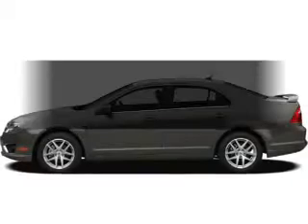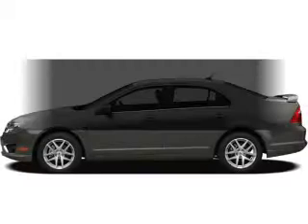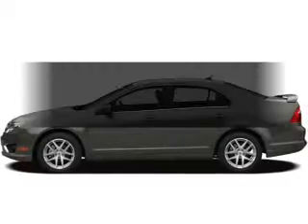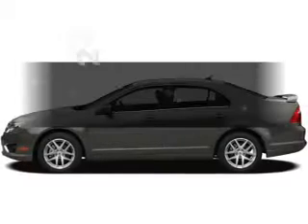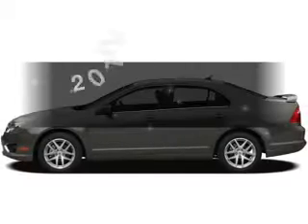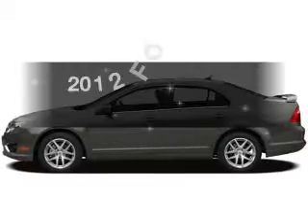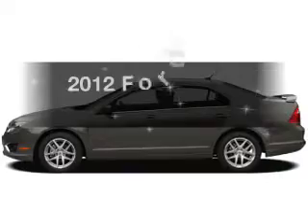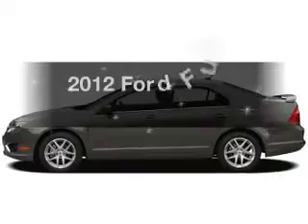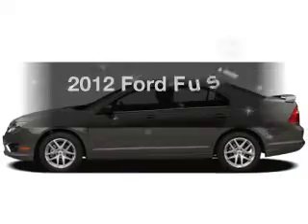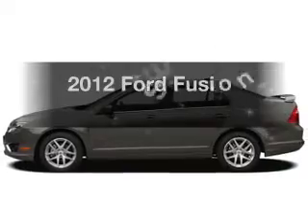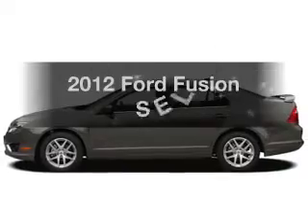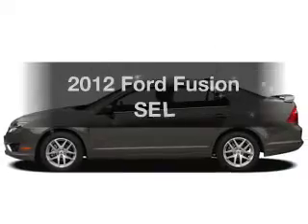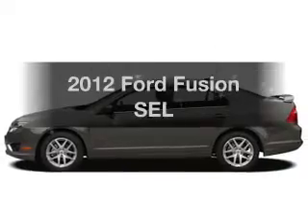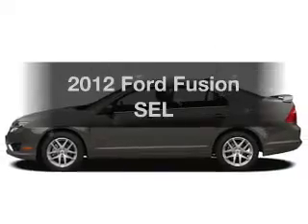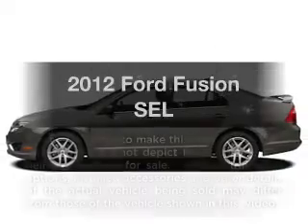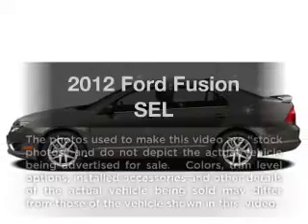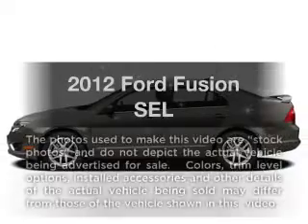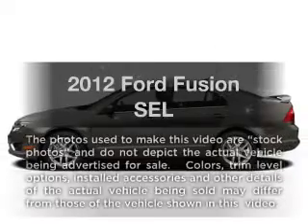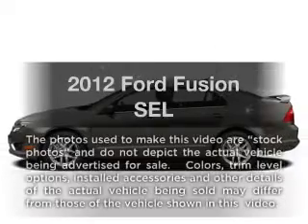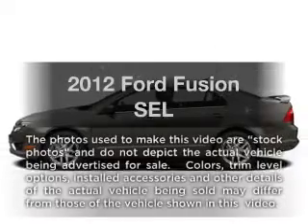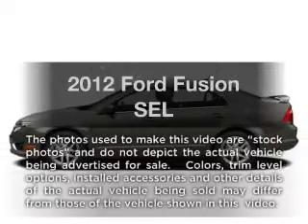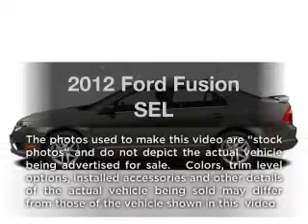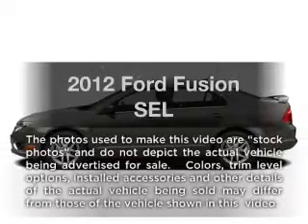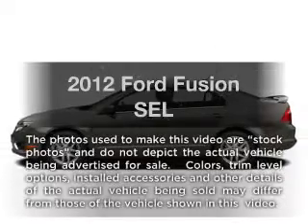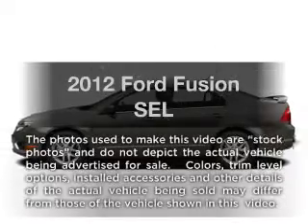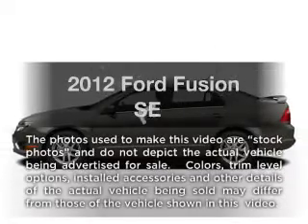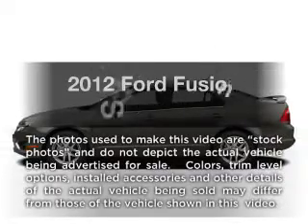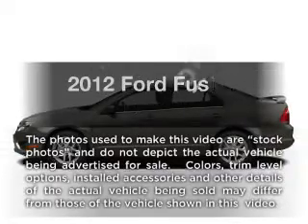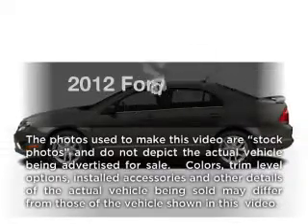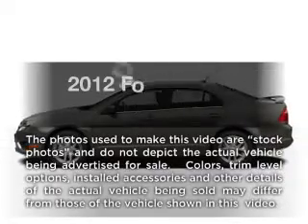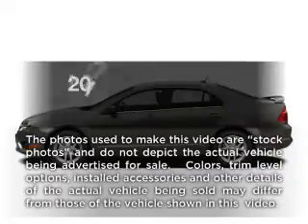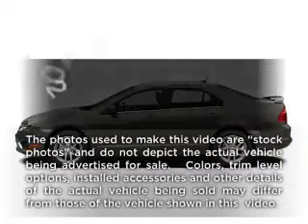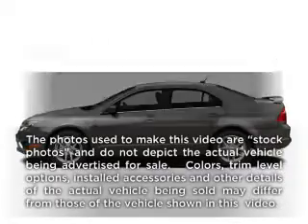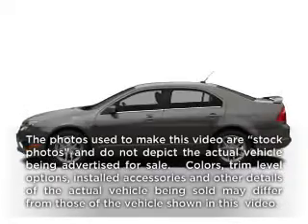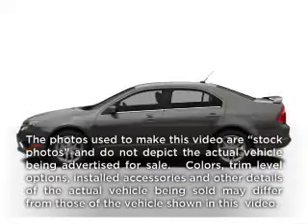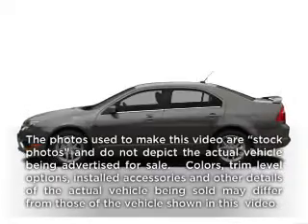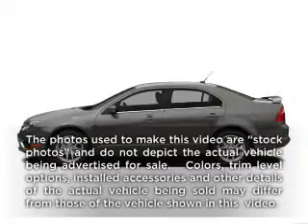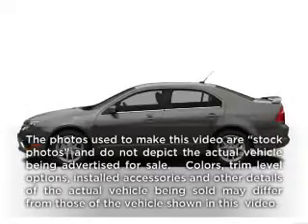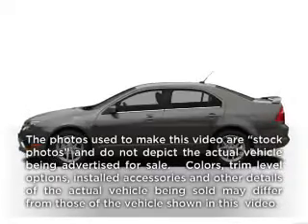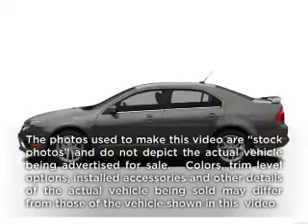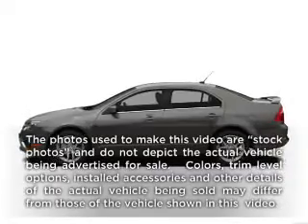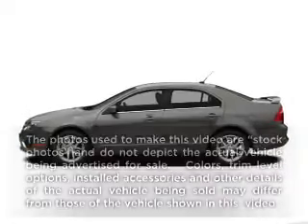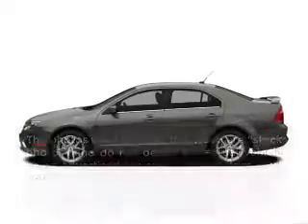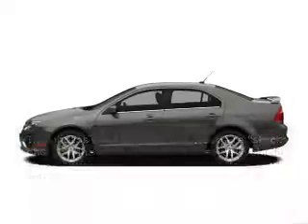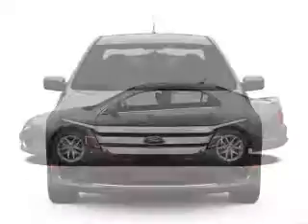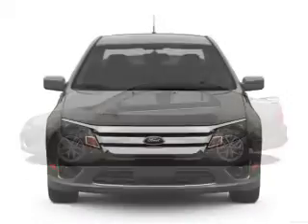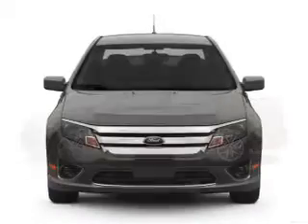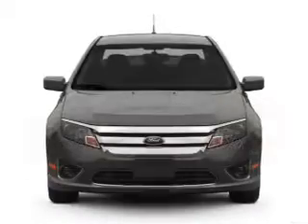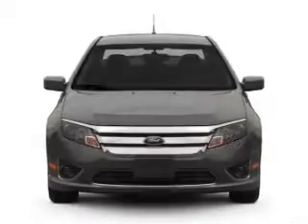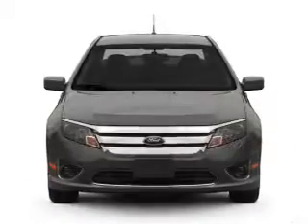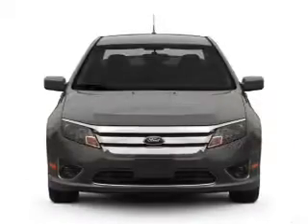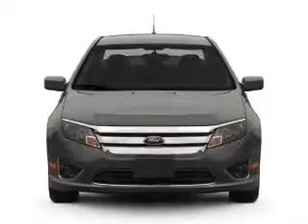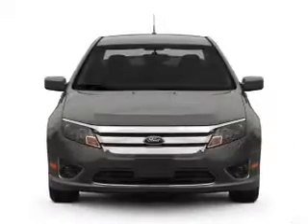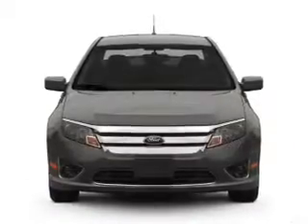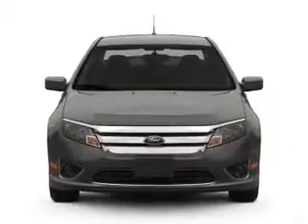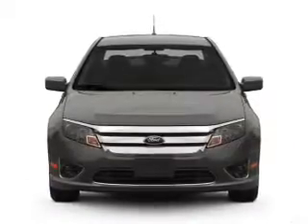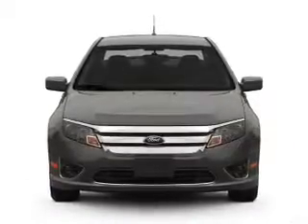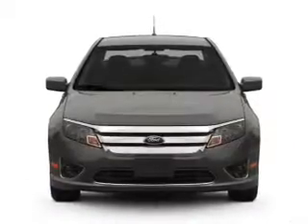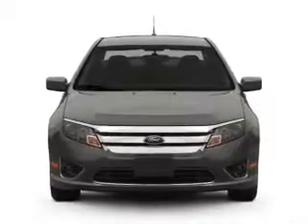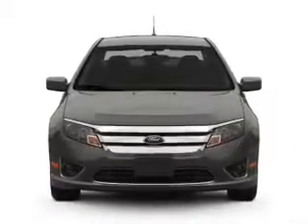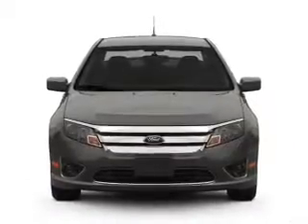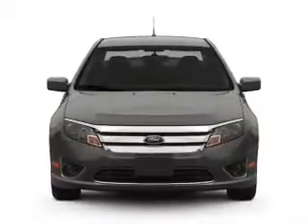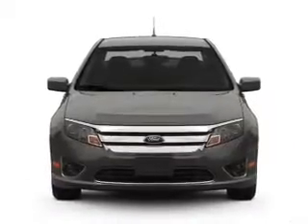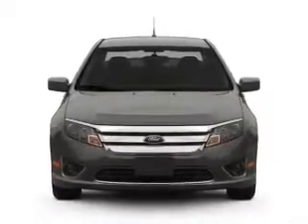Check out this 2012 Ford Fusion — everything you need under one roof with this great vehicle.